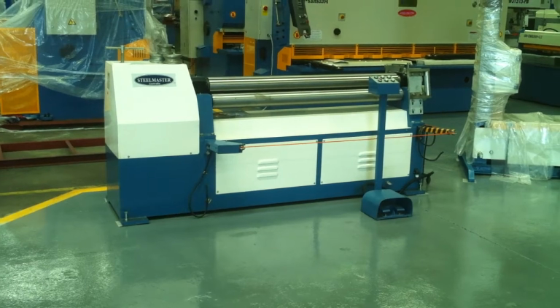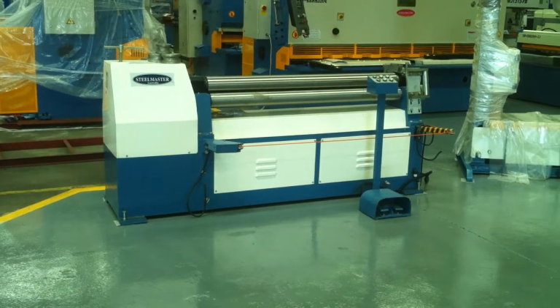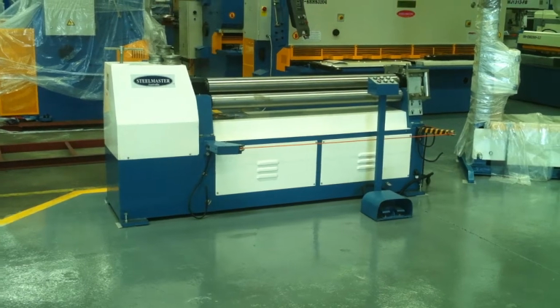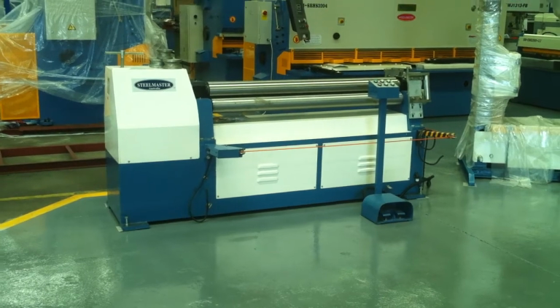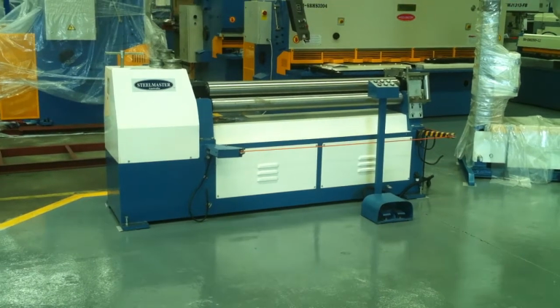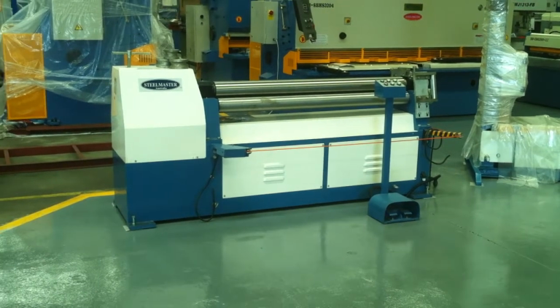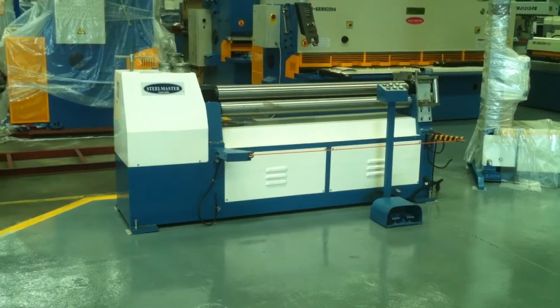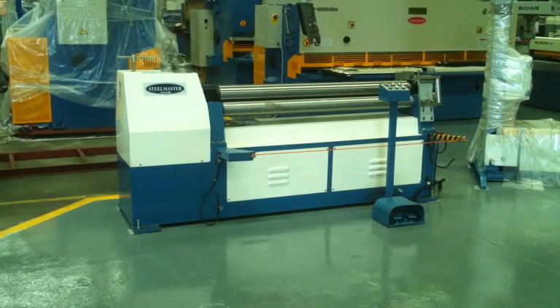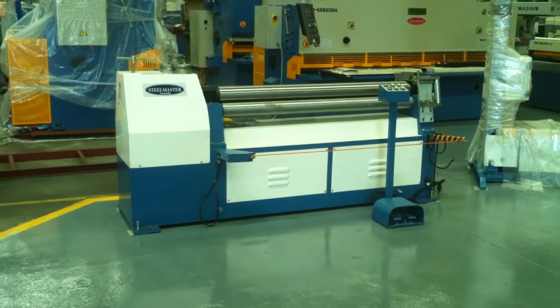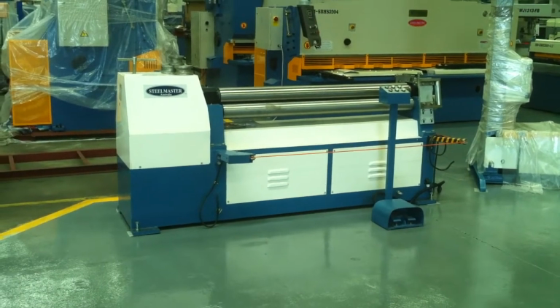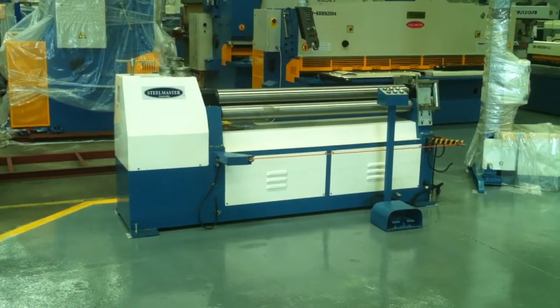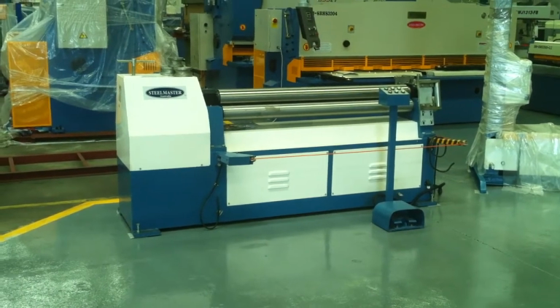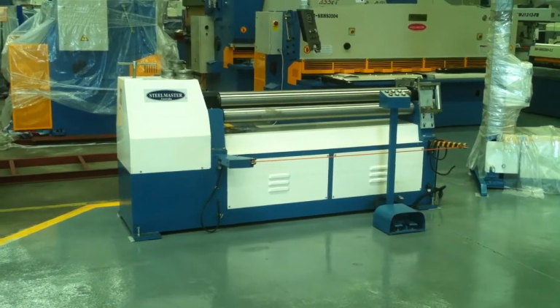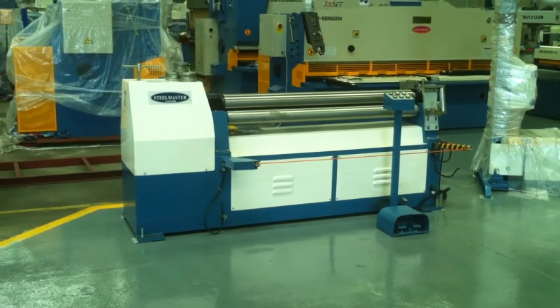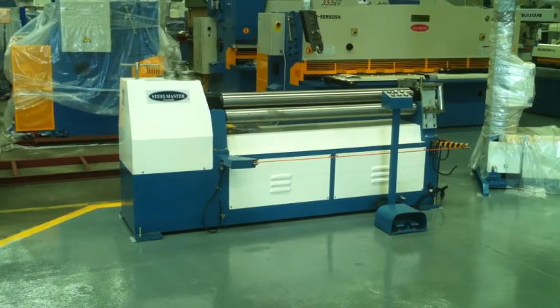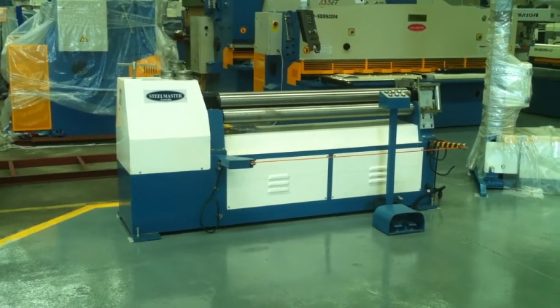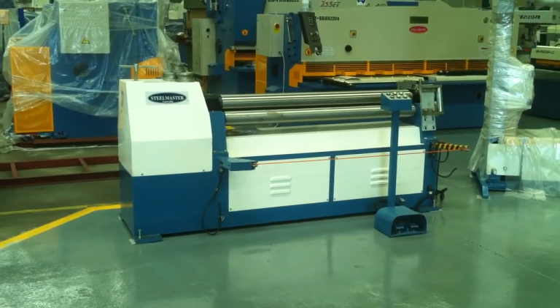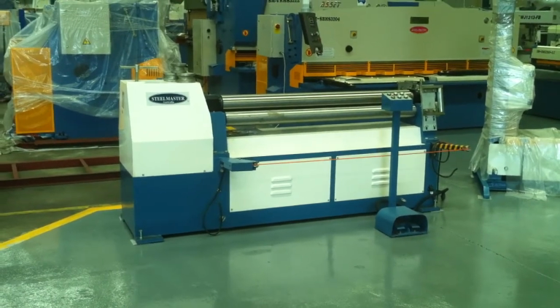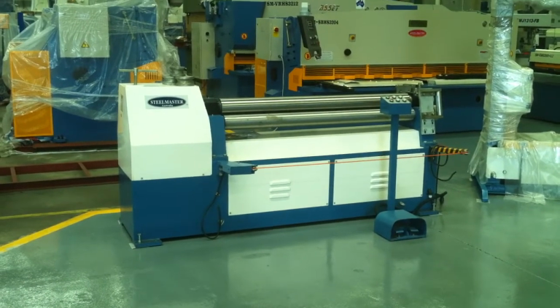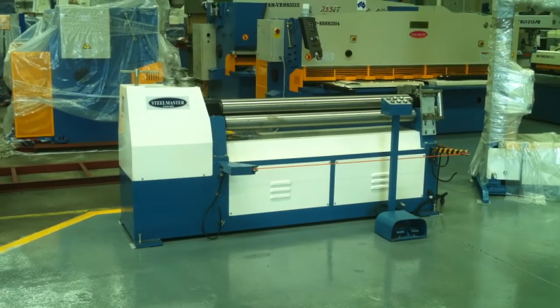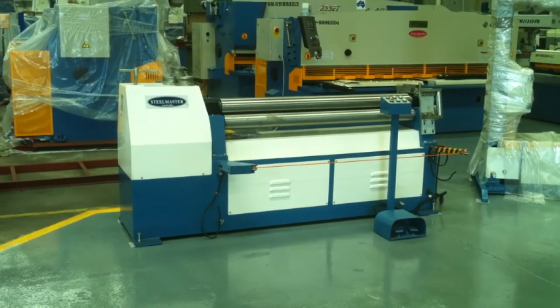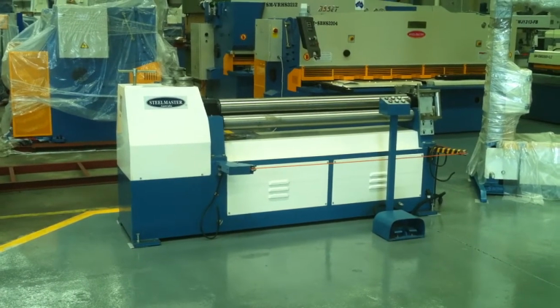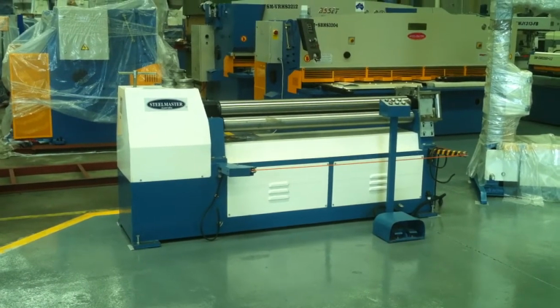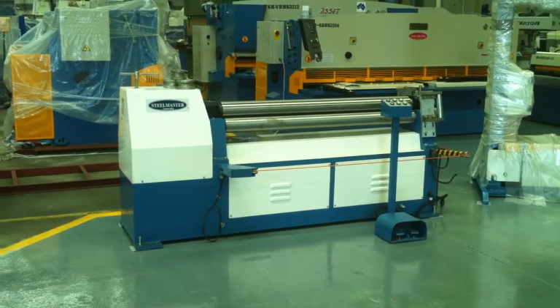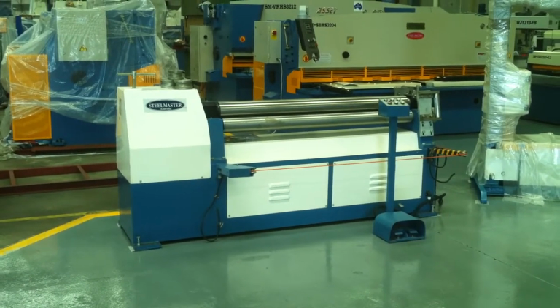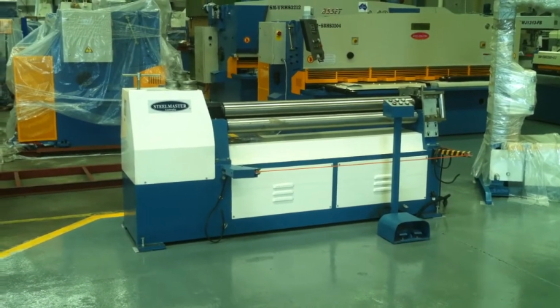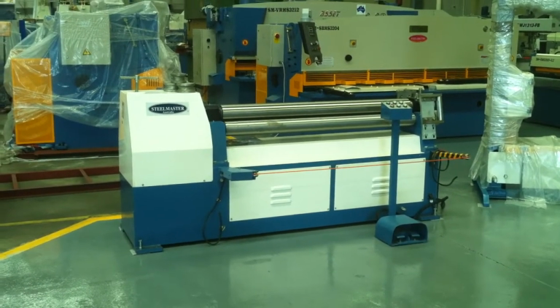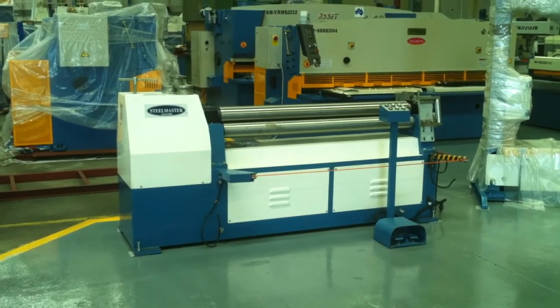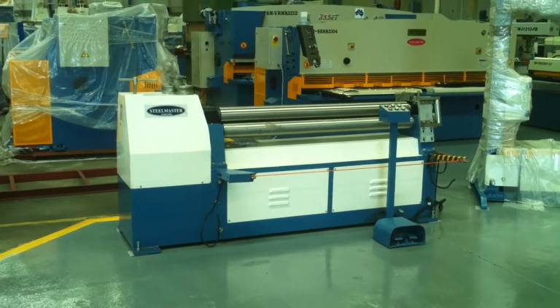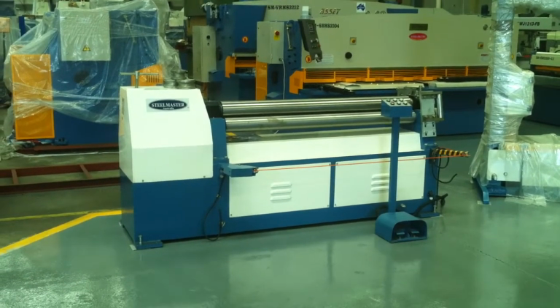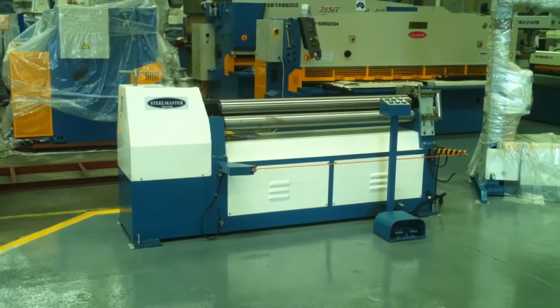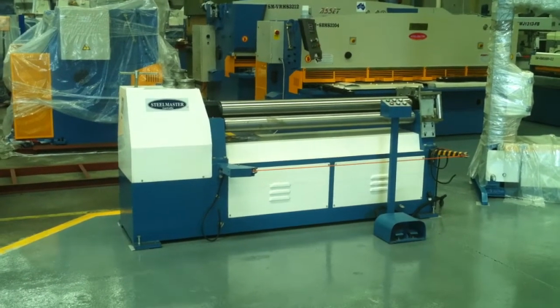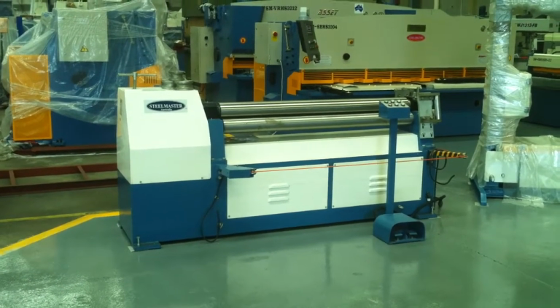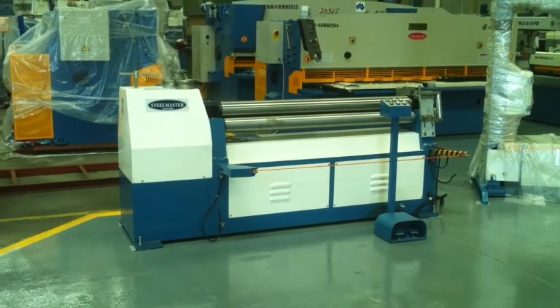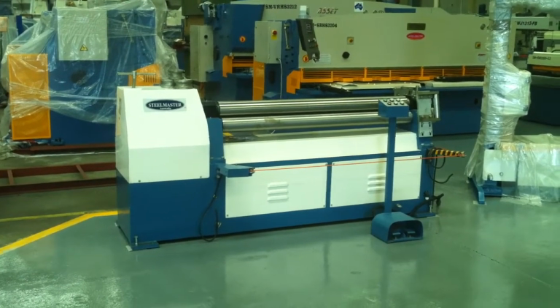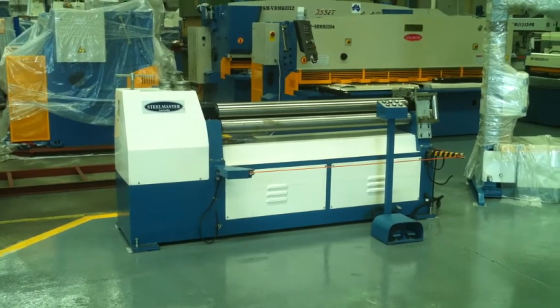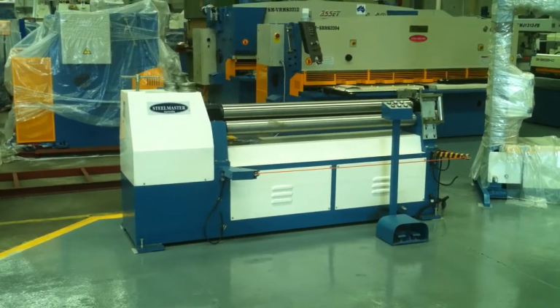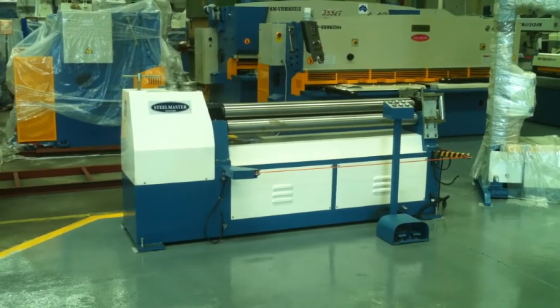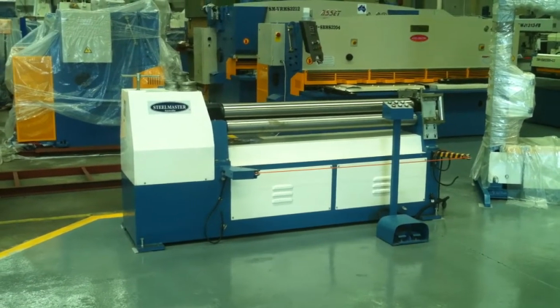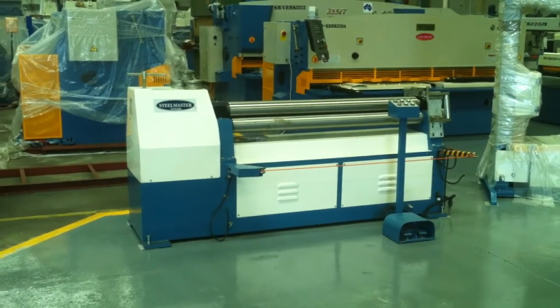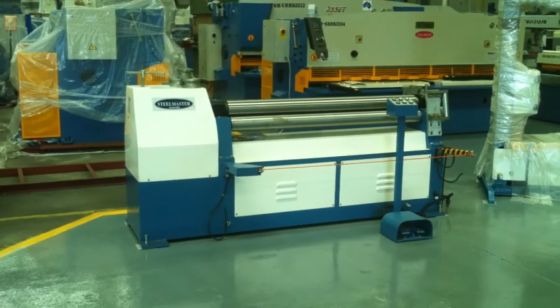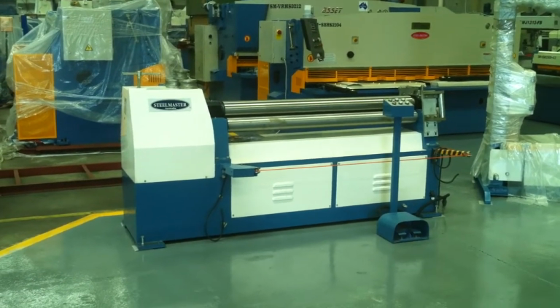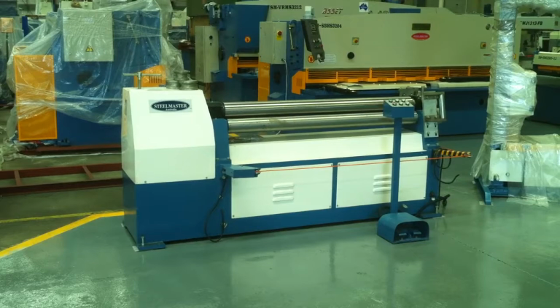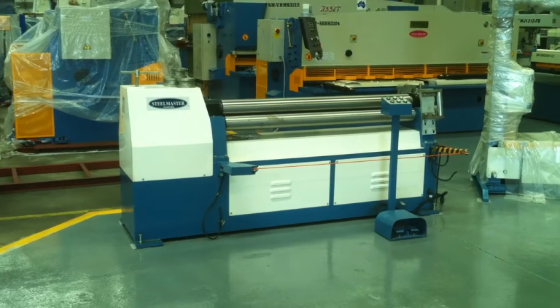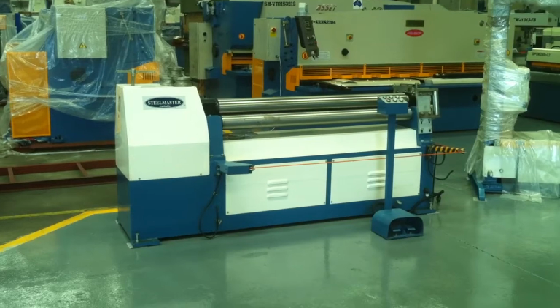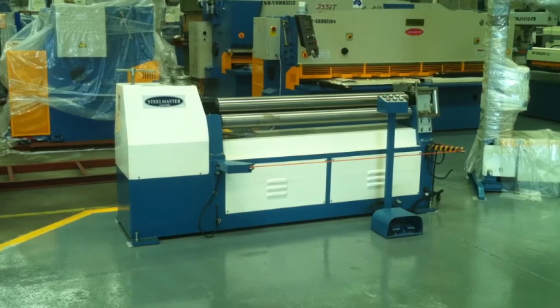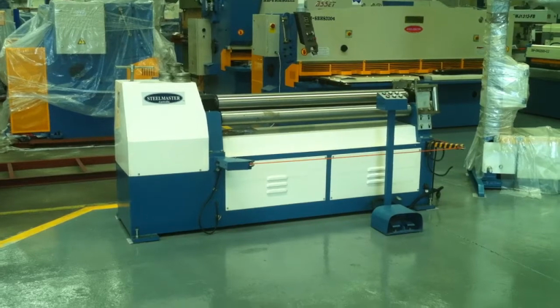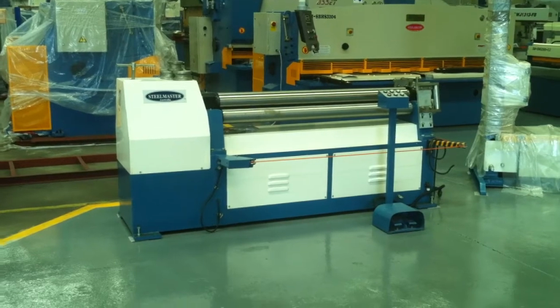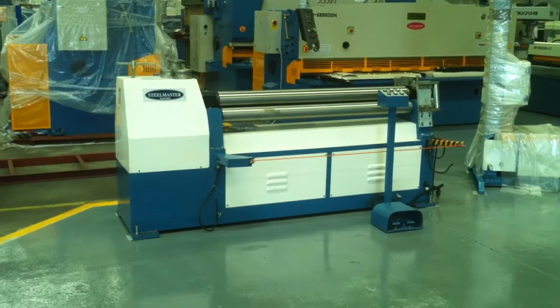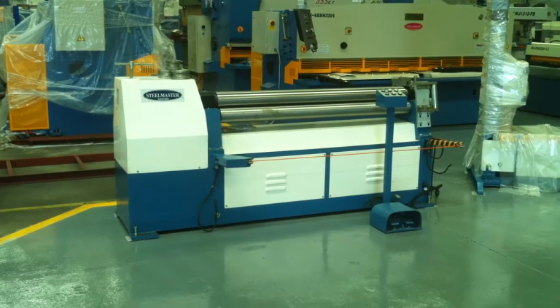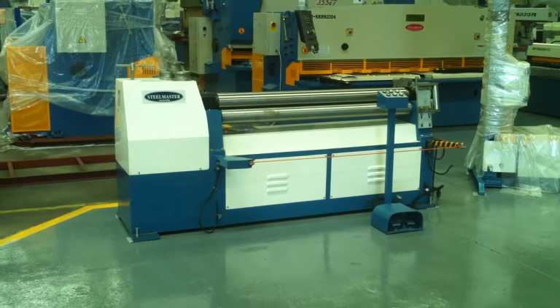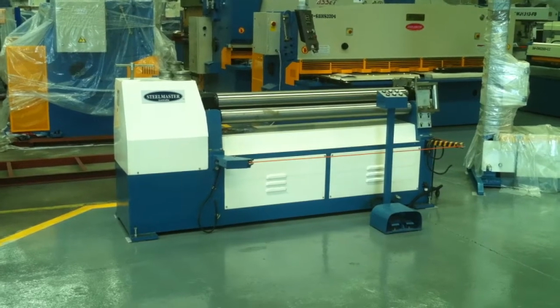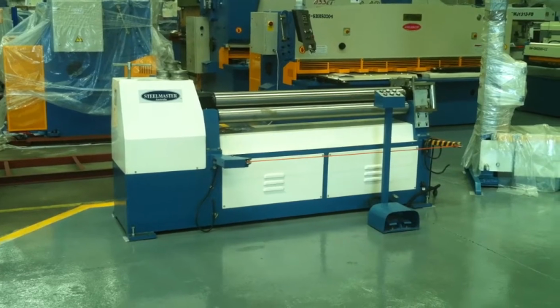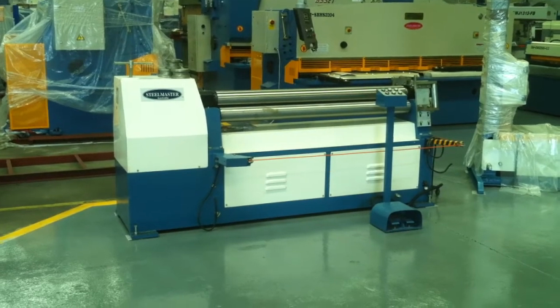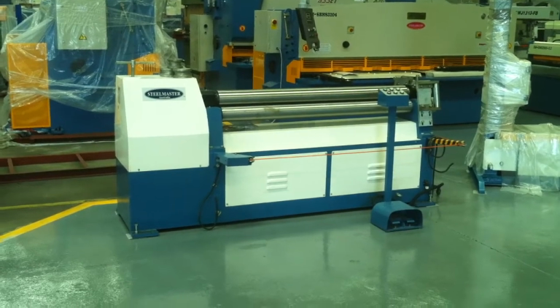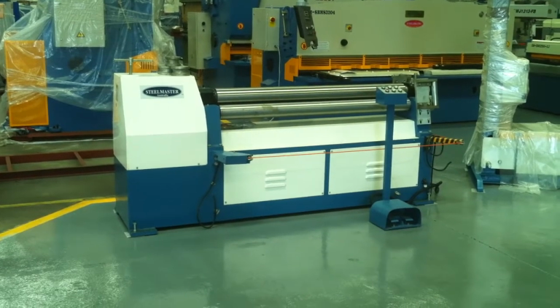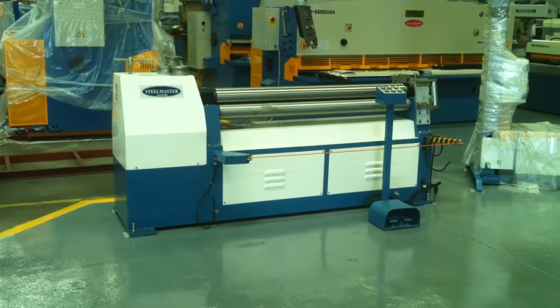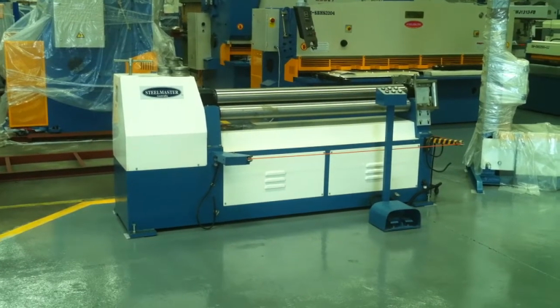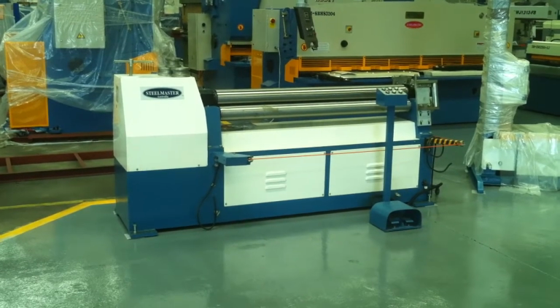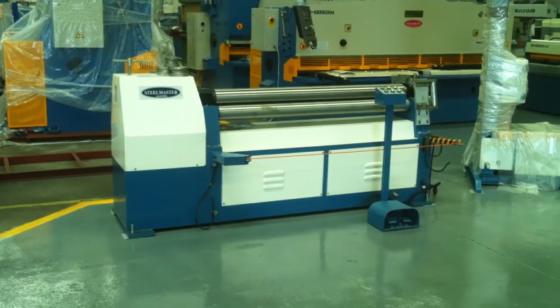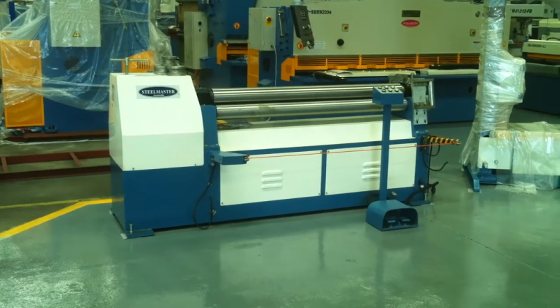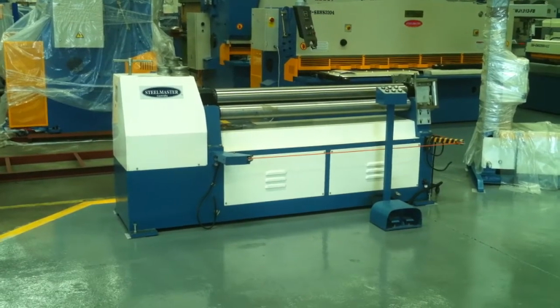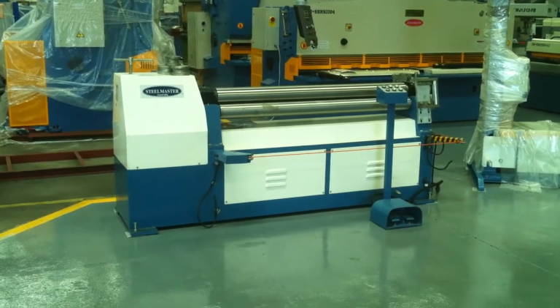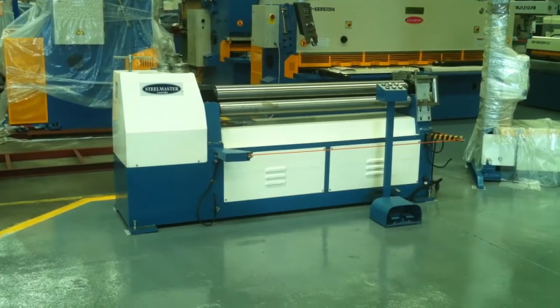Welcome to Asset Plant Machinery. We're going to demonstrate our SteelMaster MCR motorised curving rollers.